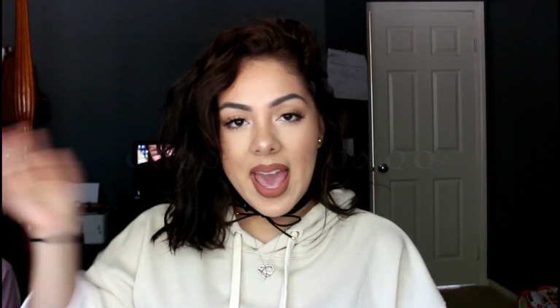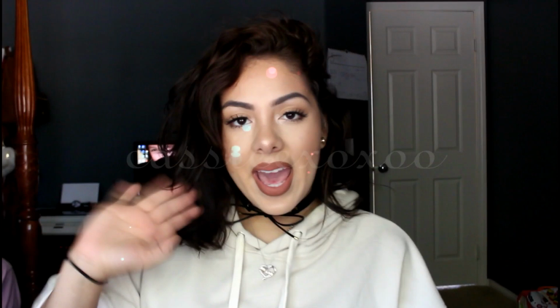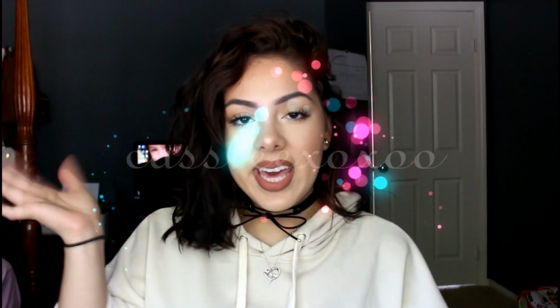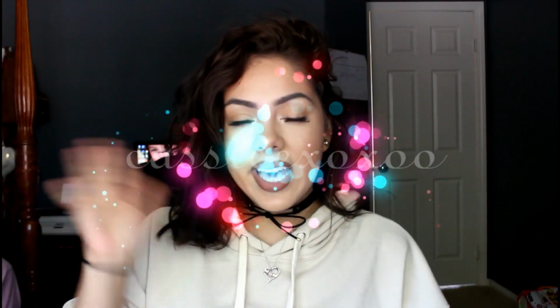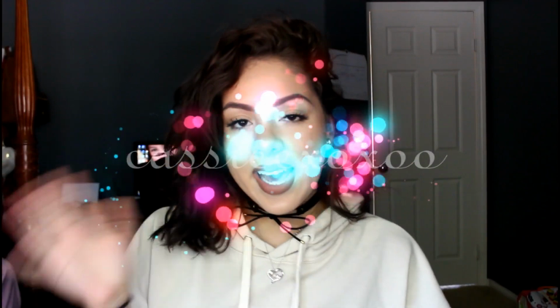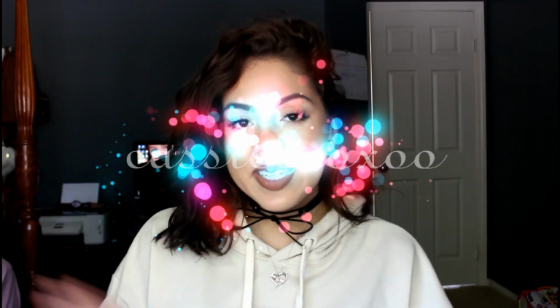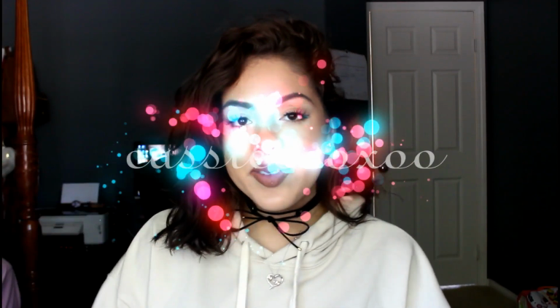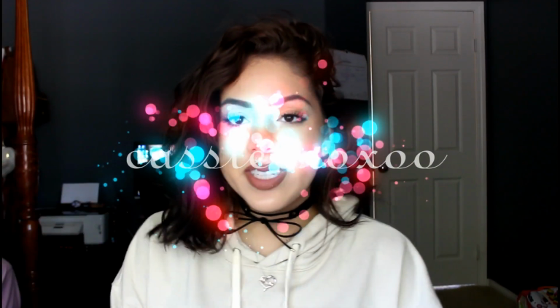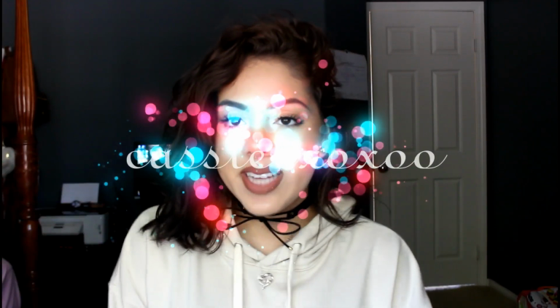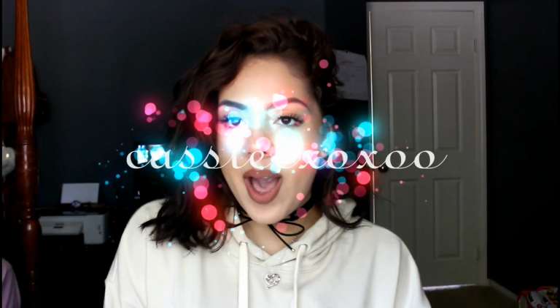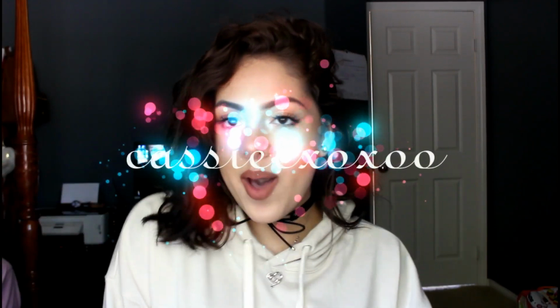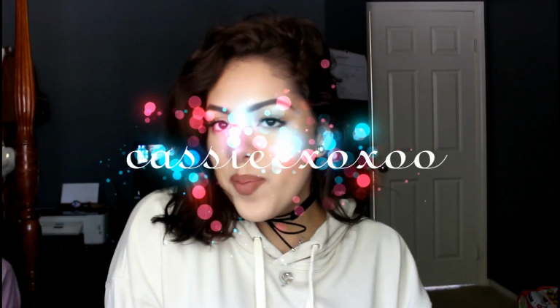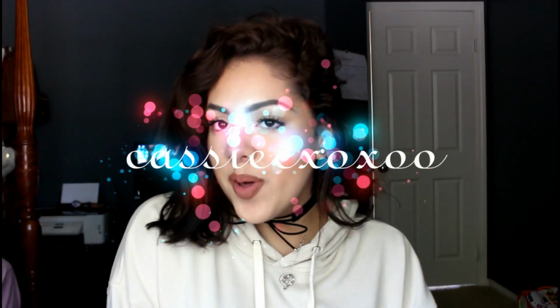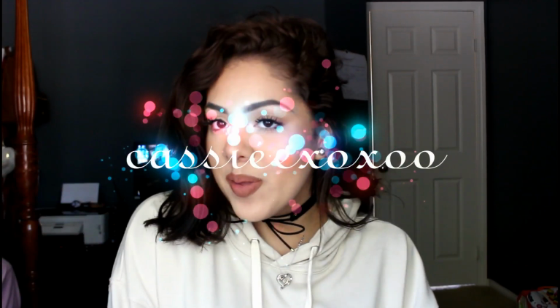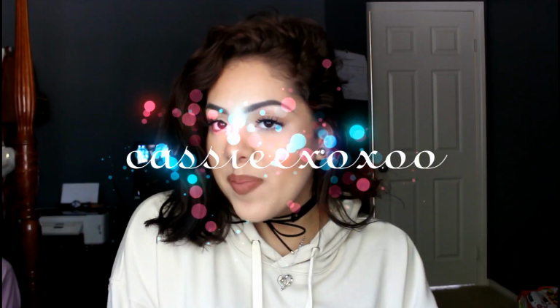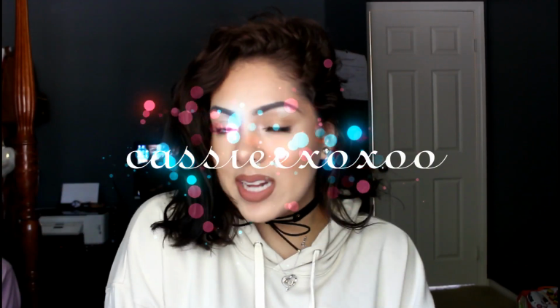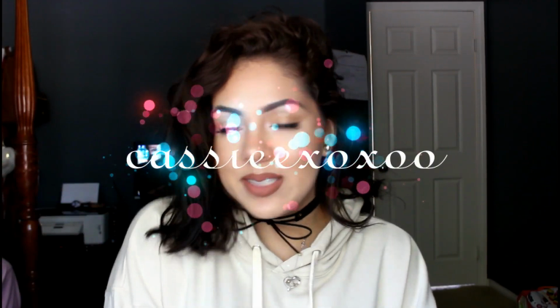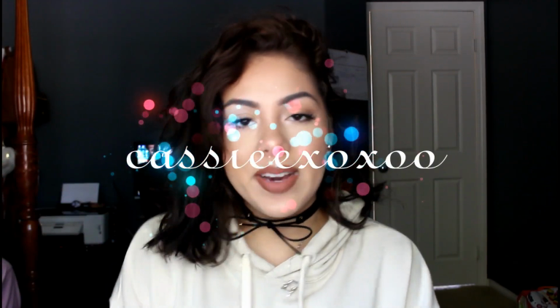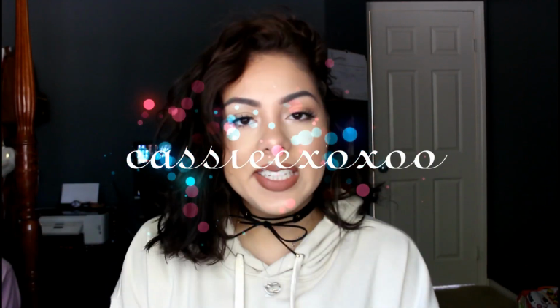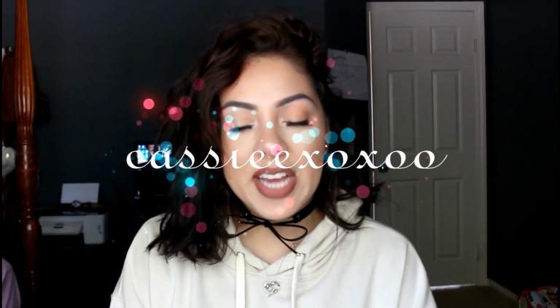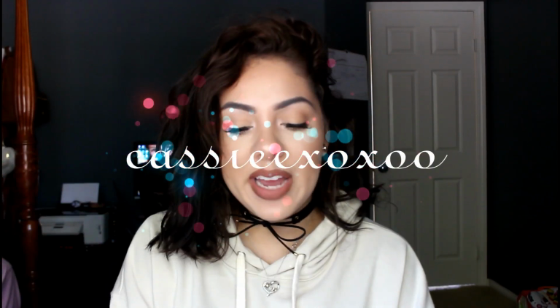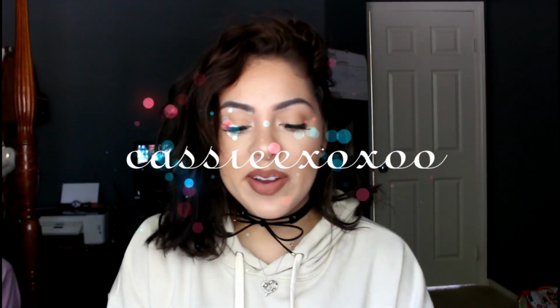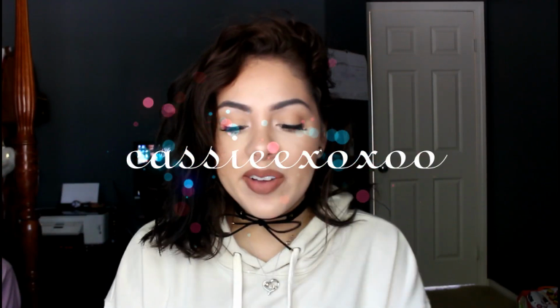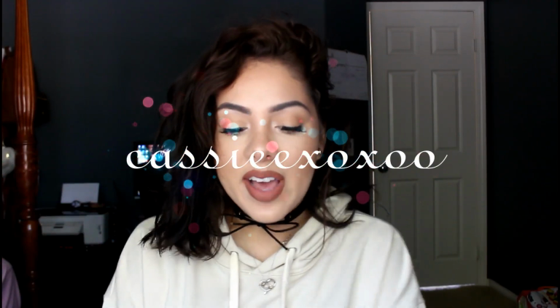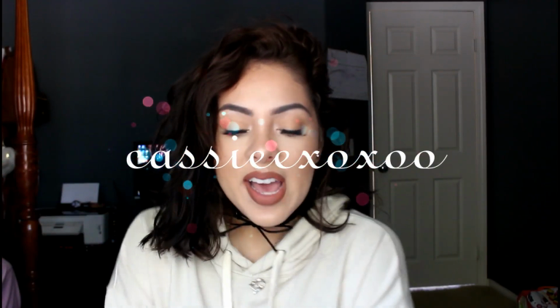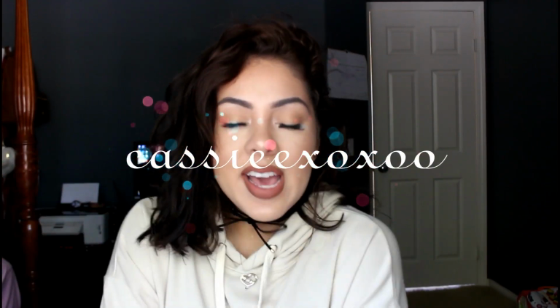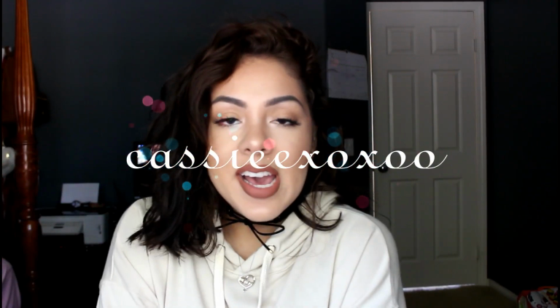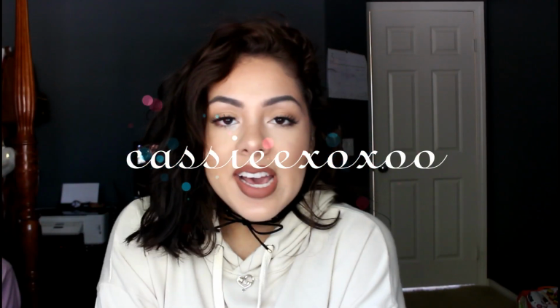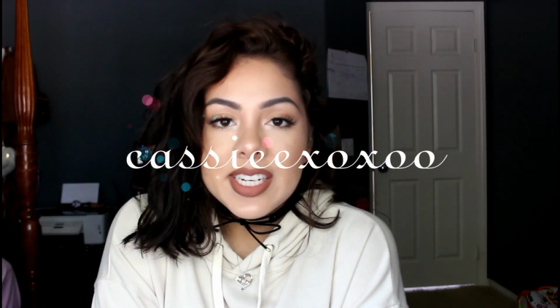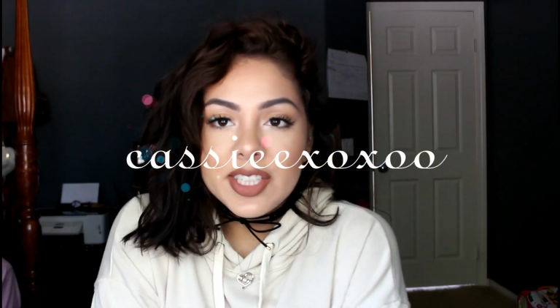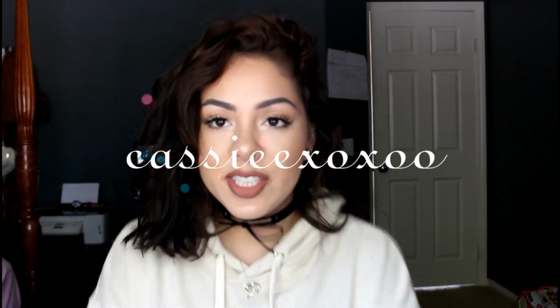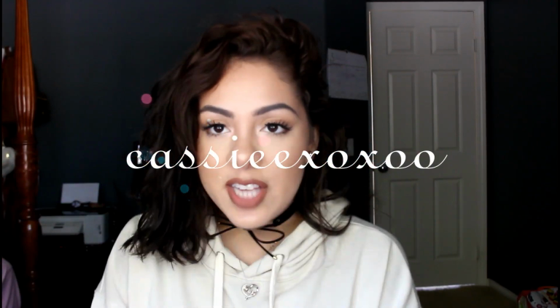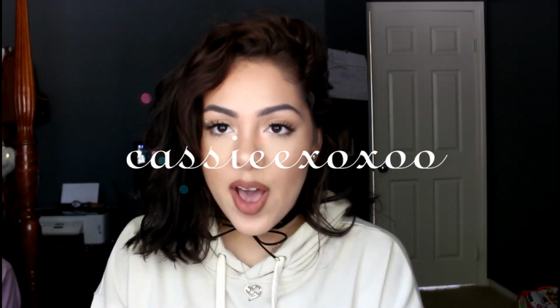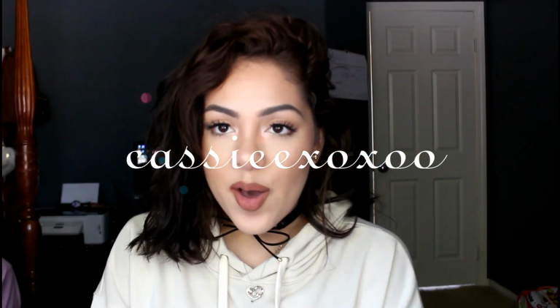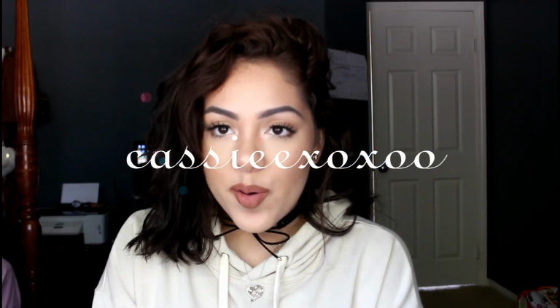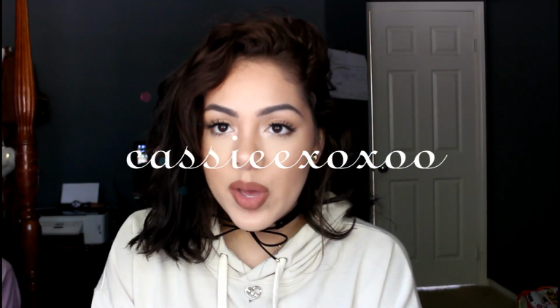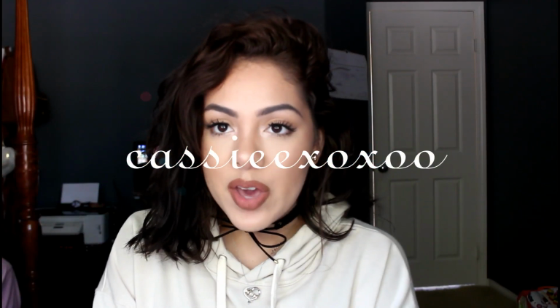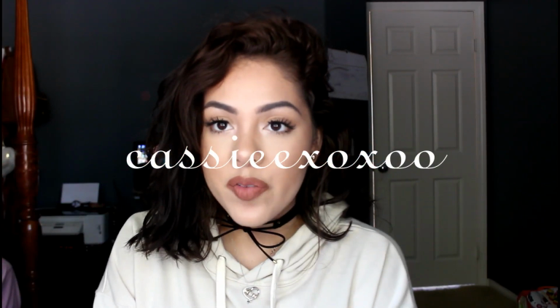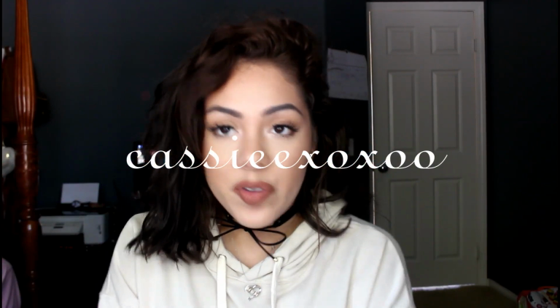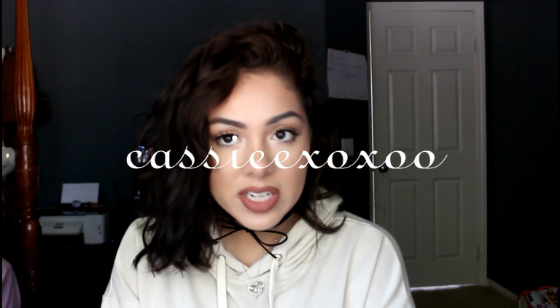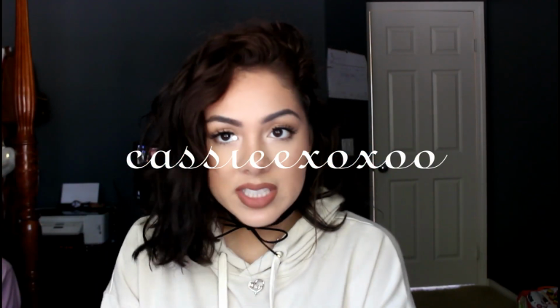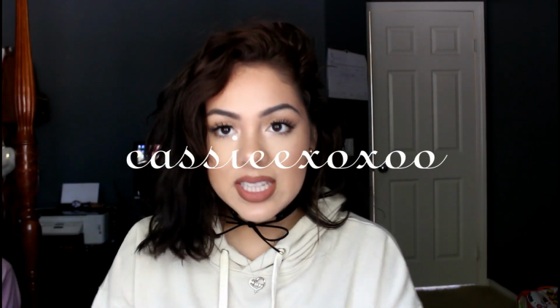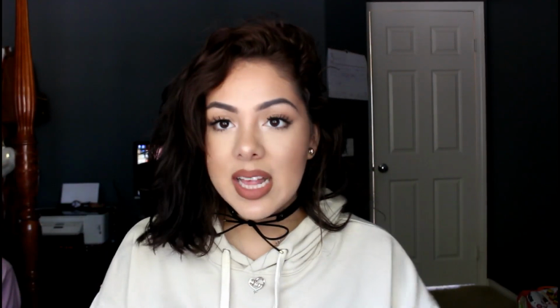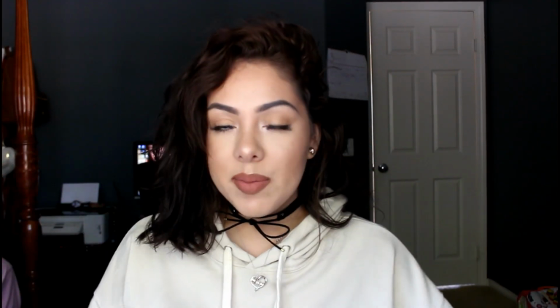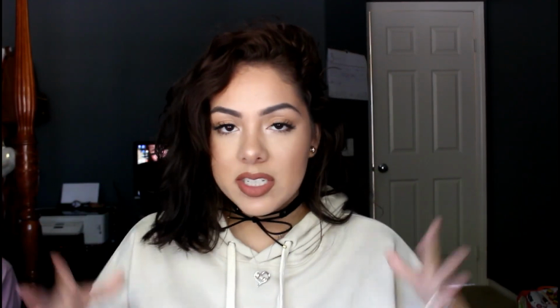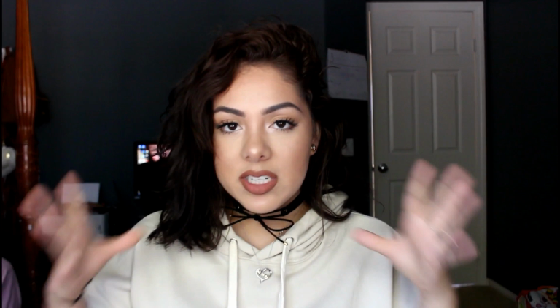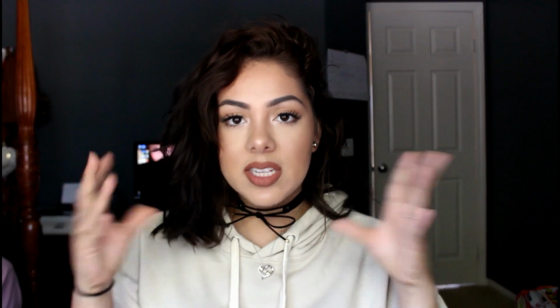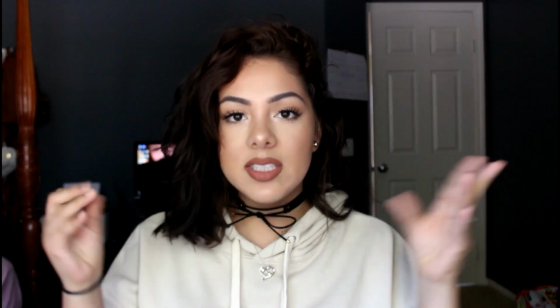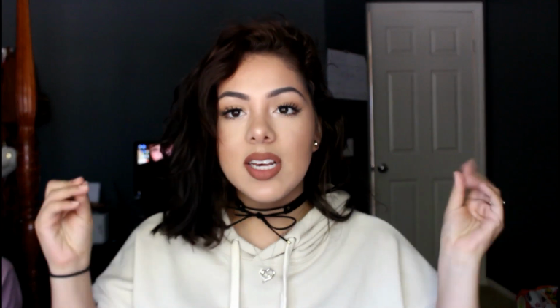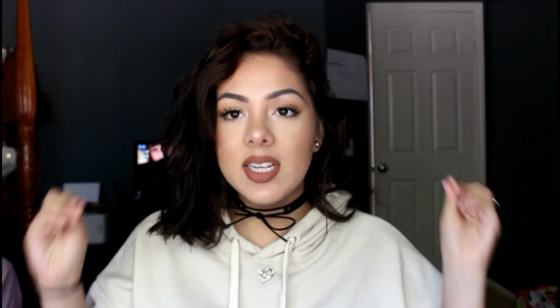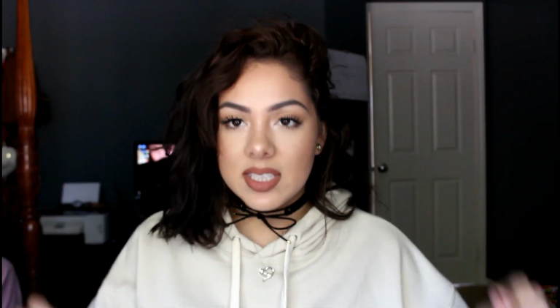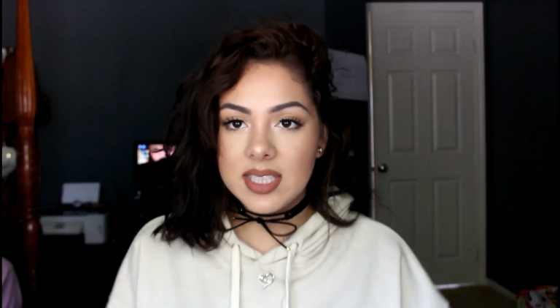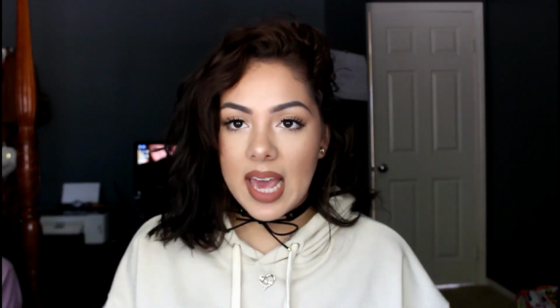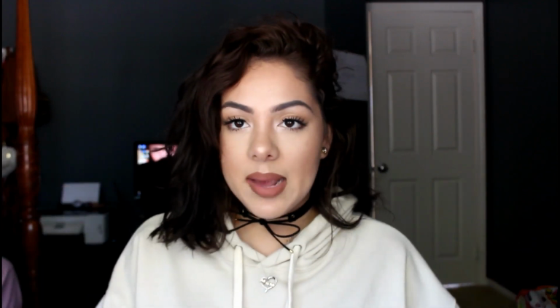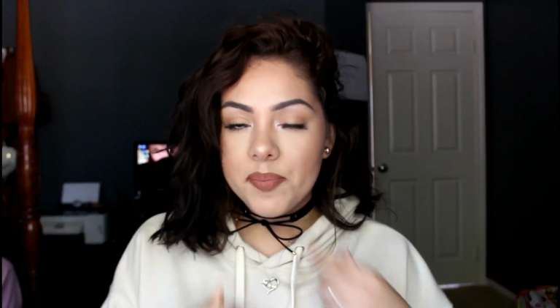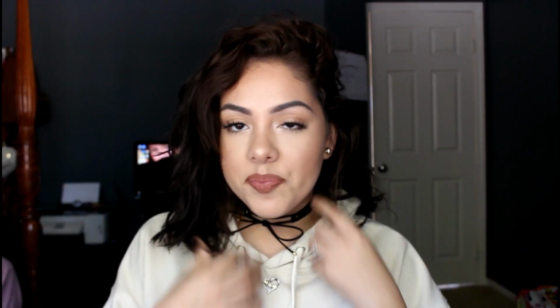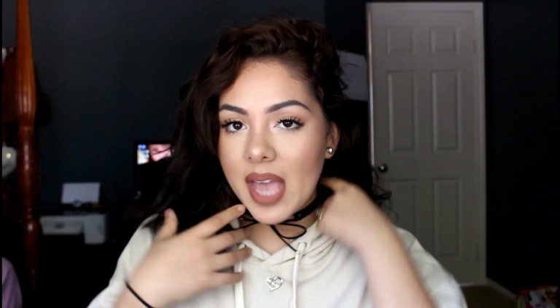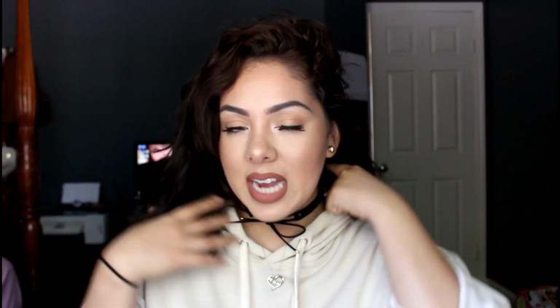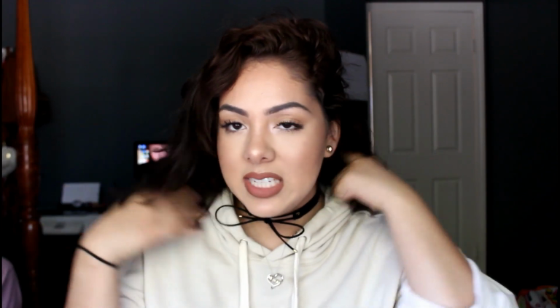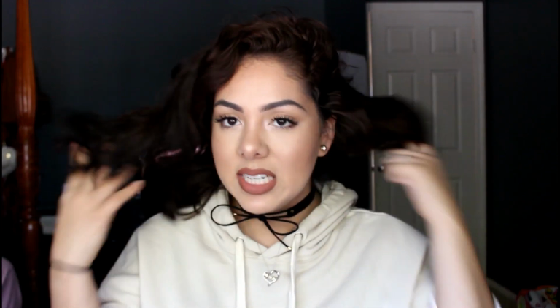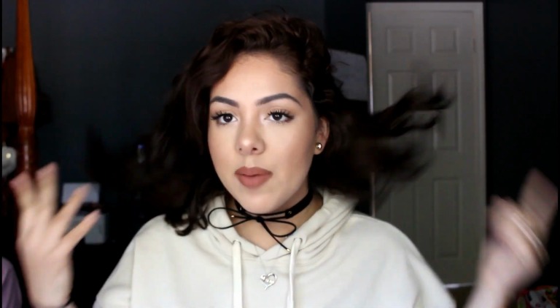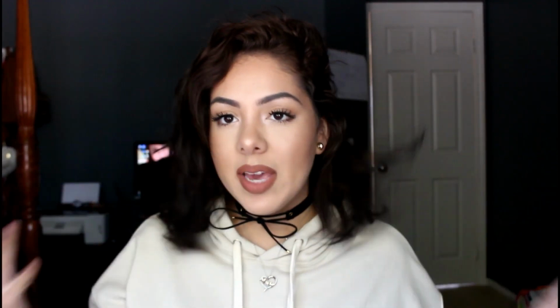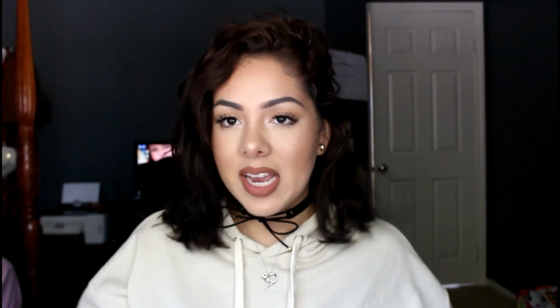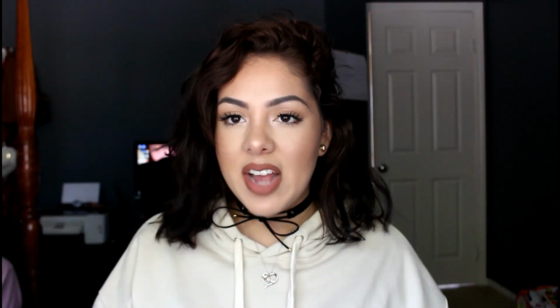Hey guys, what's up? Welcome back to my channel. So first, let me just say, I did cut my hair.